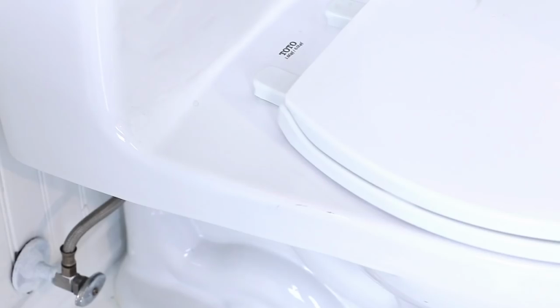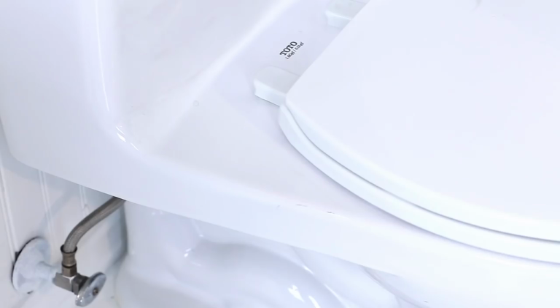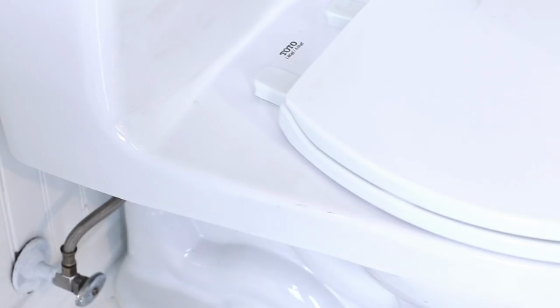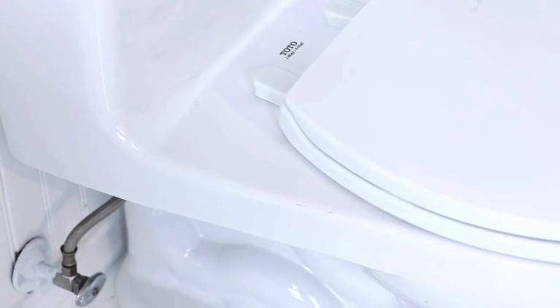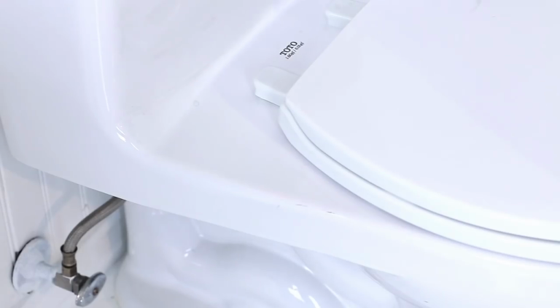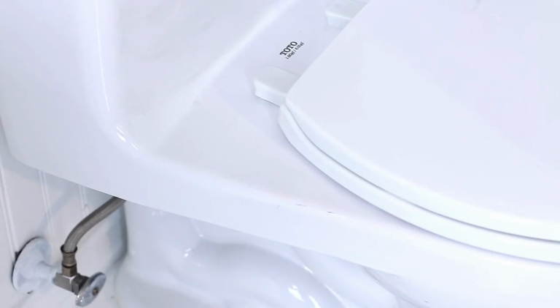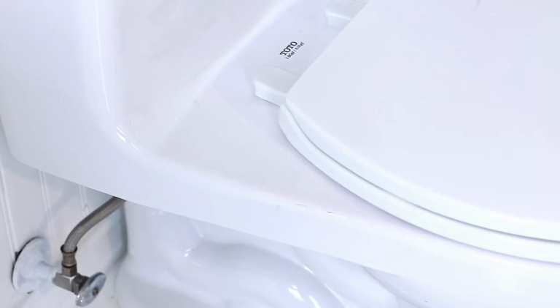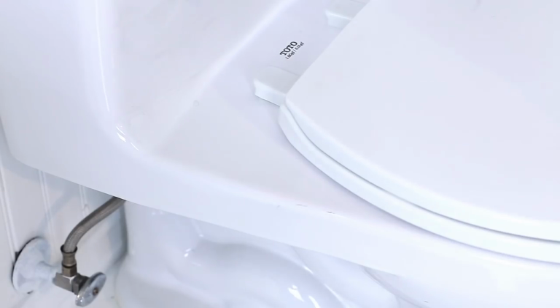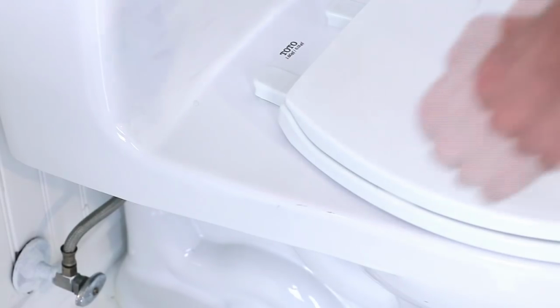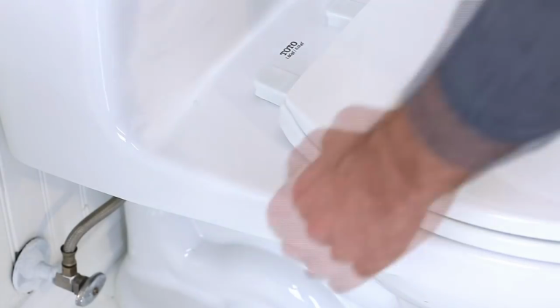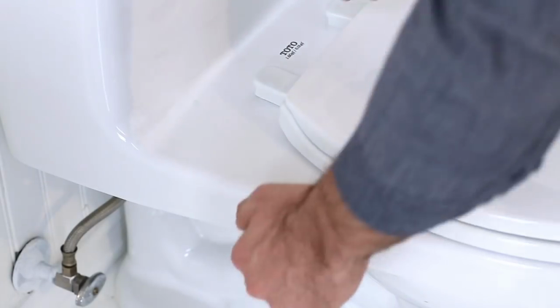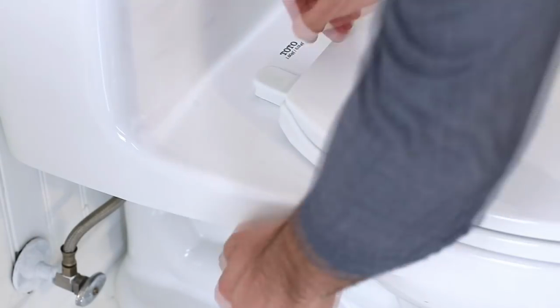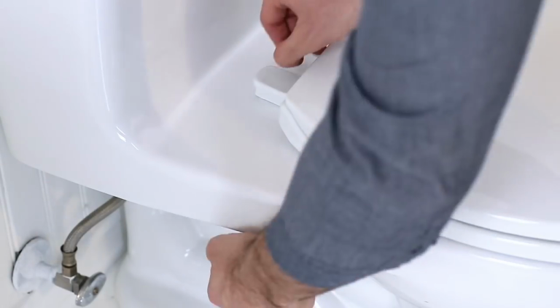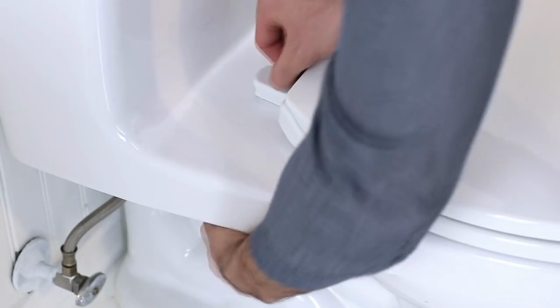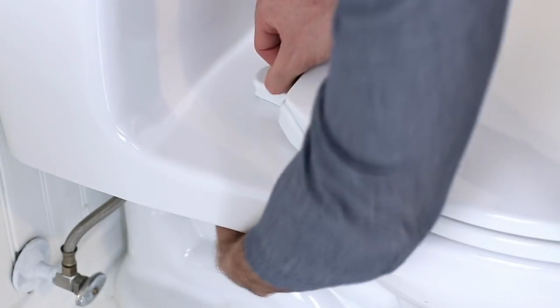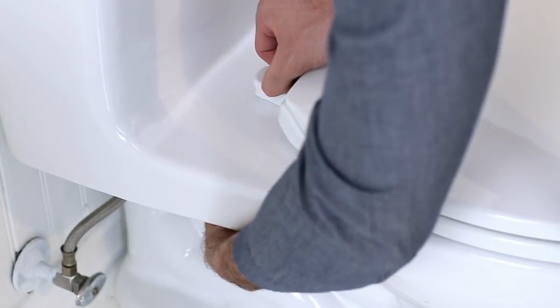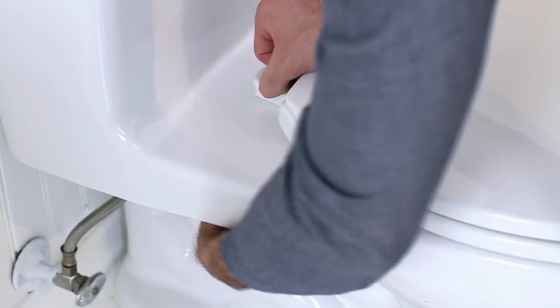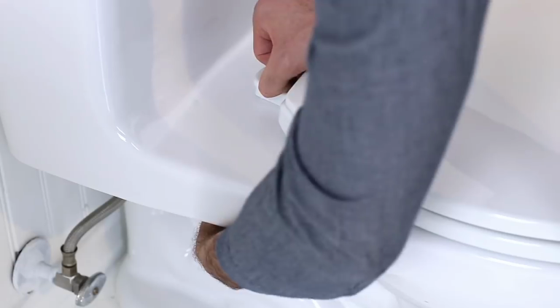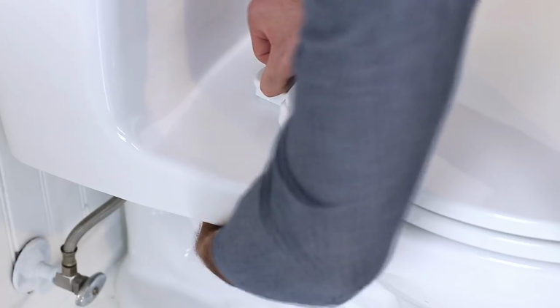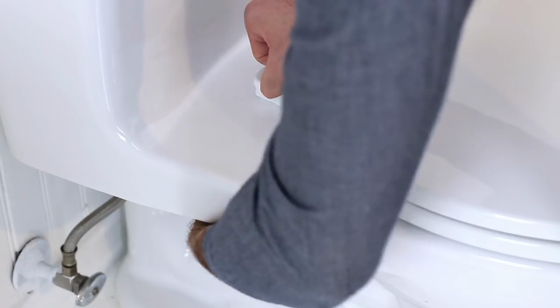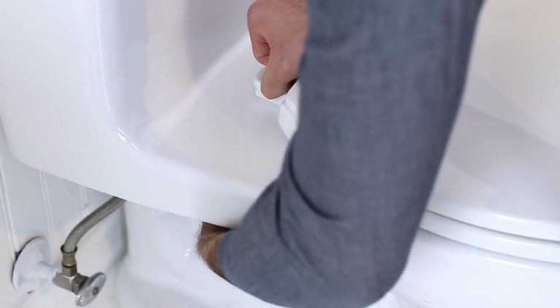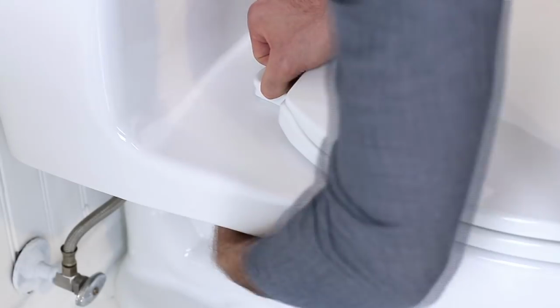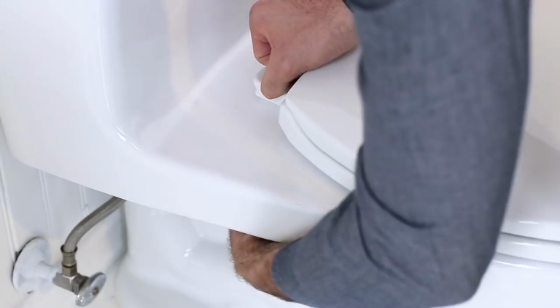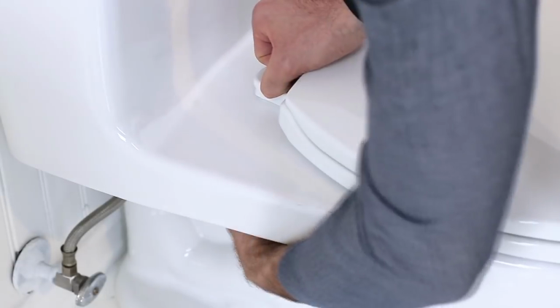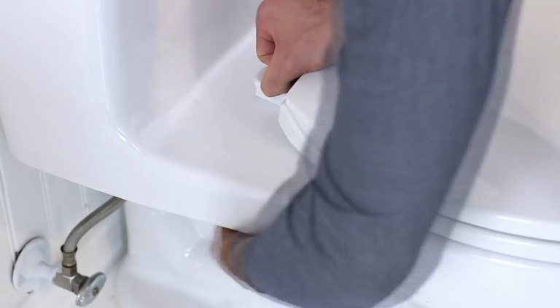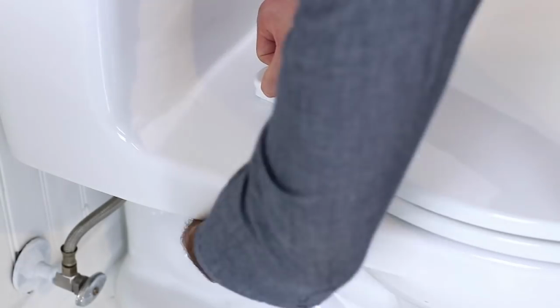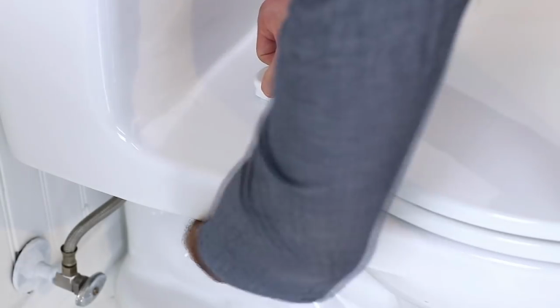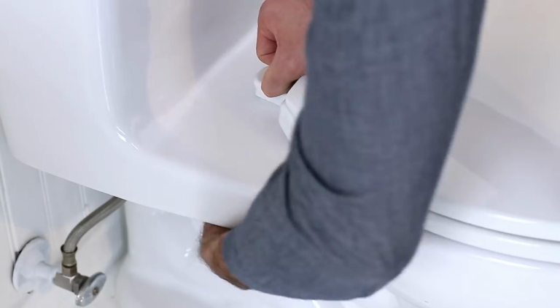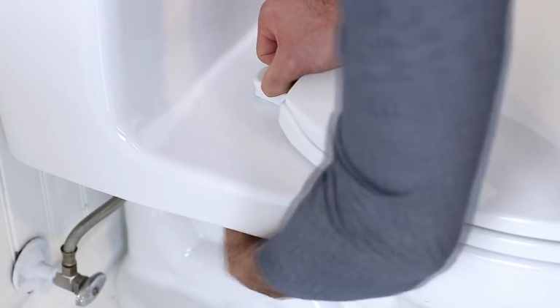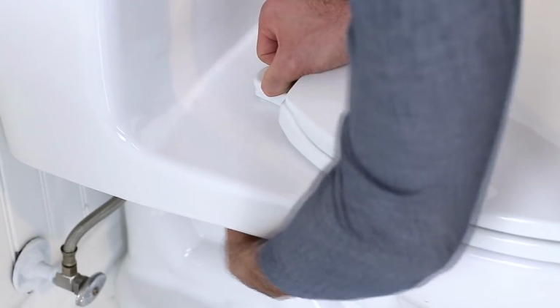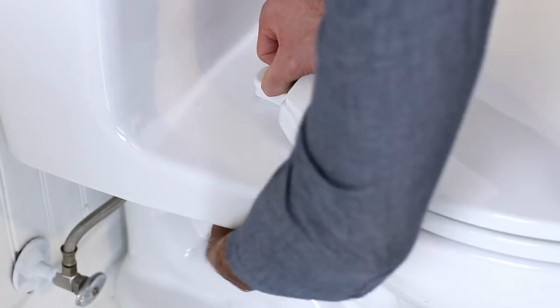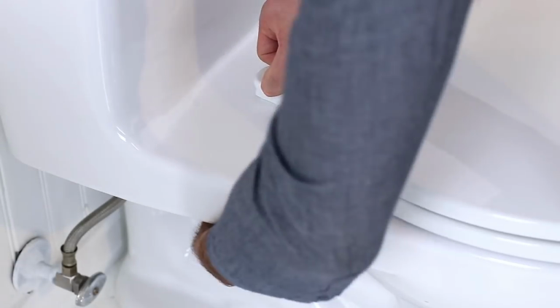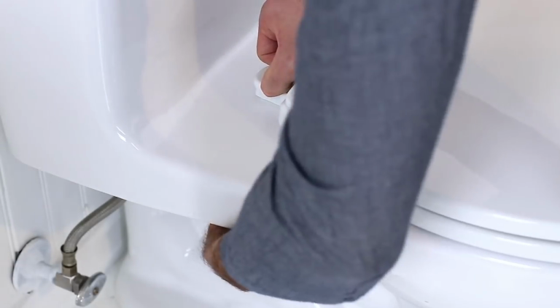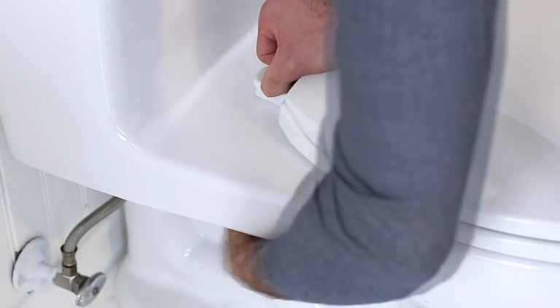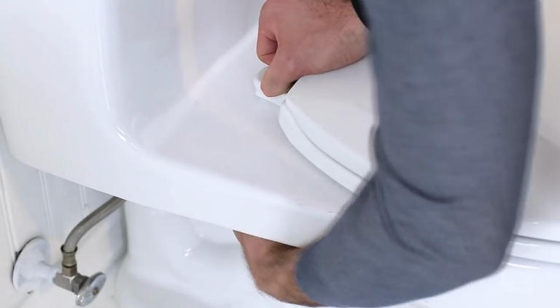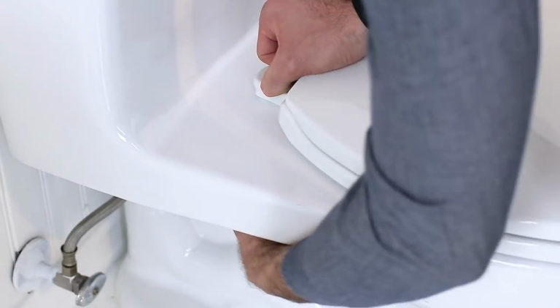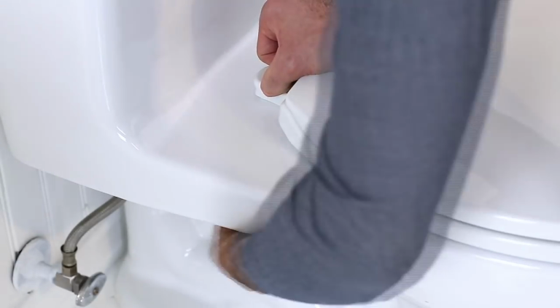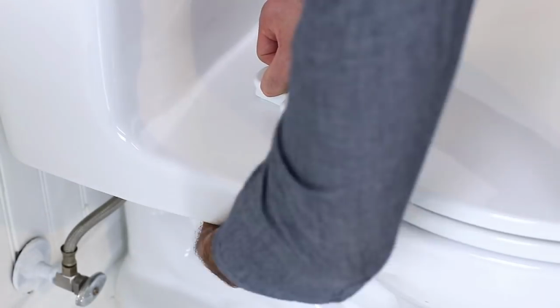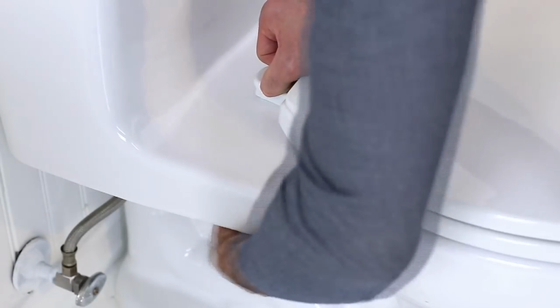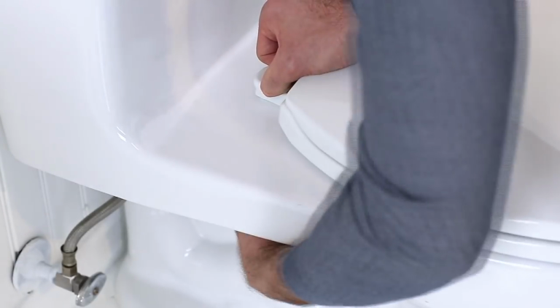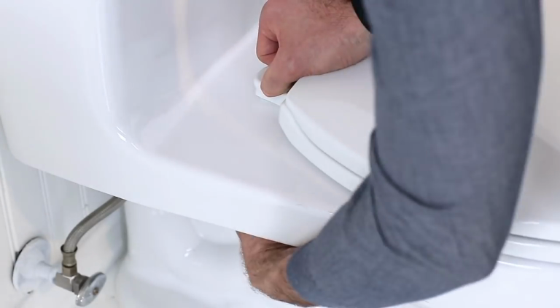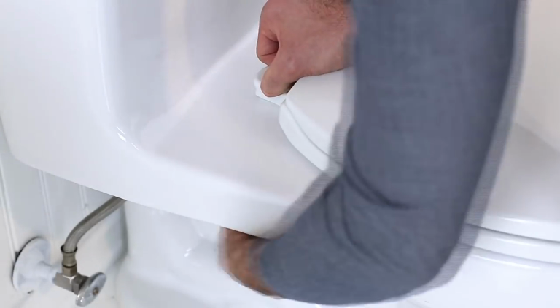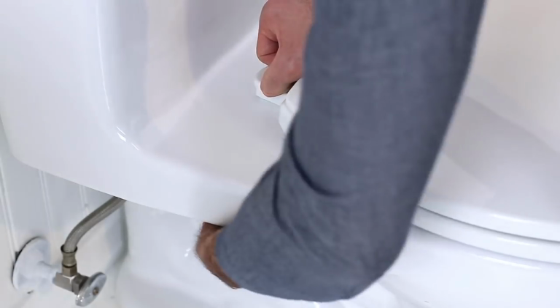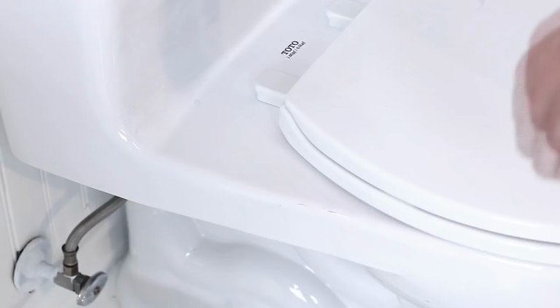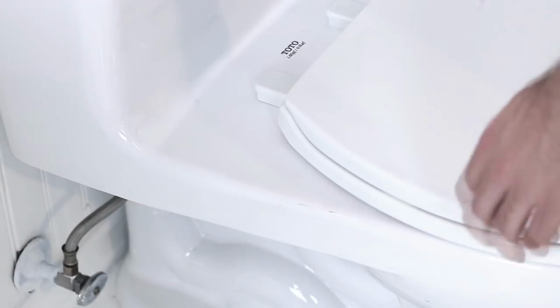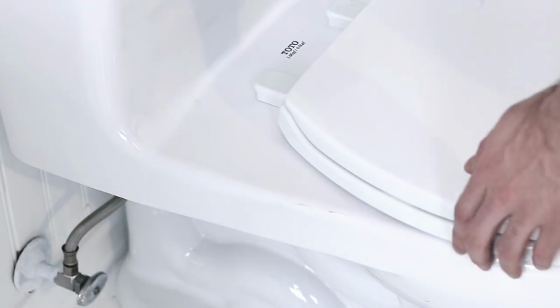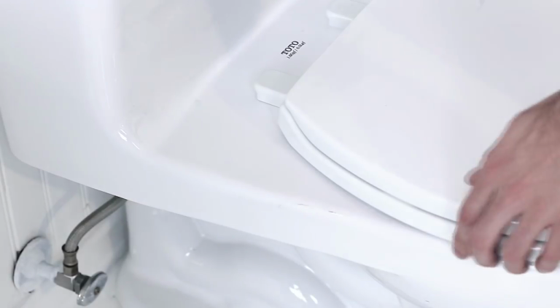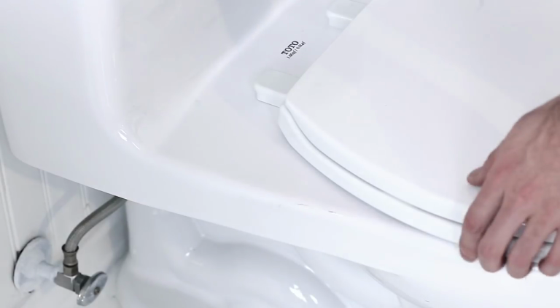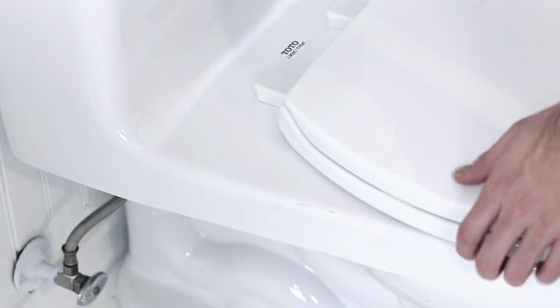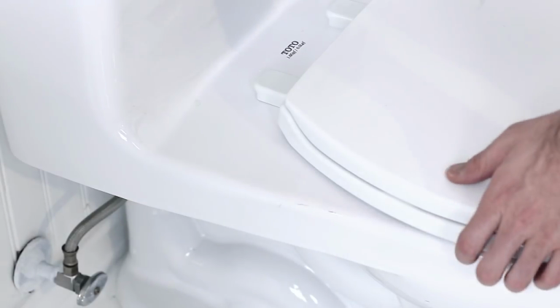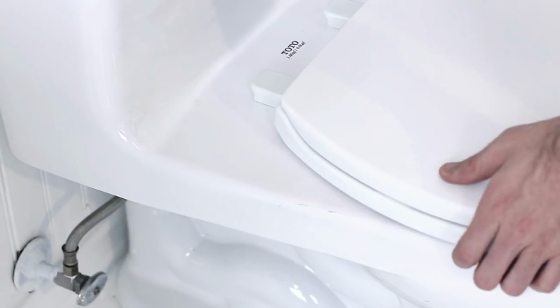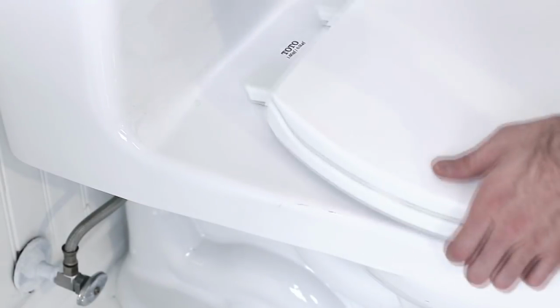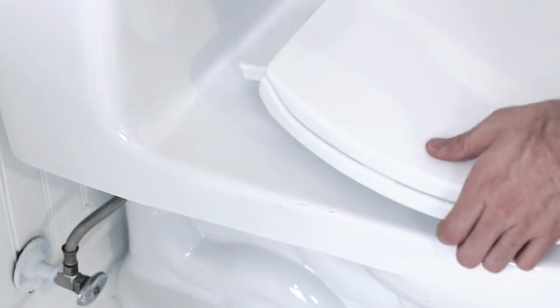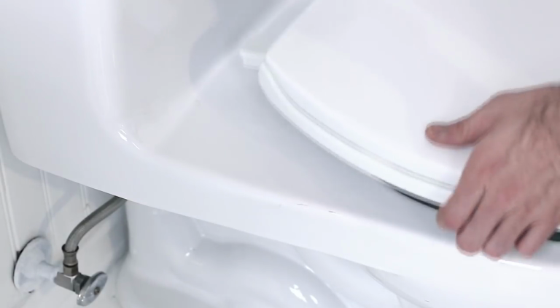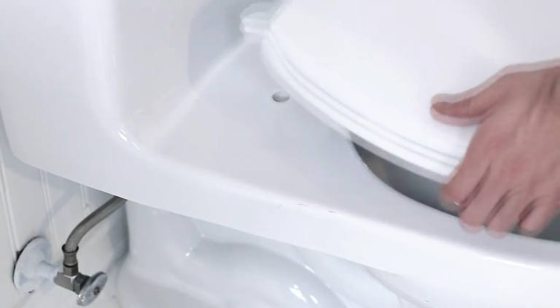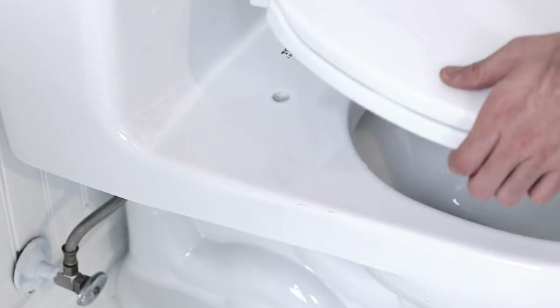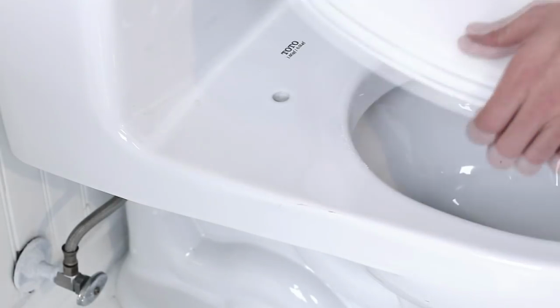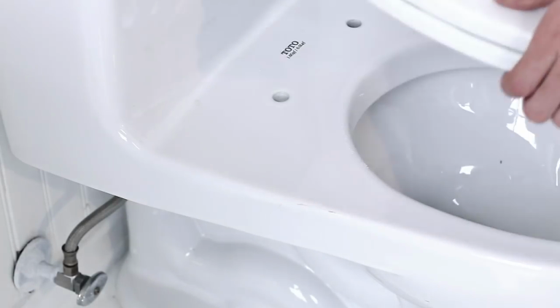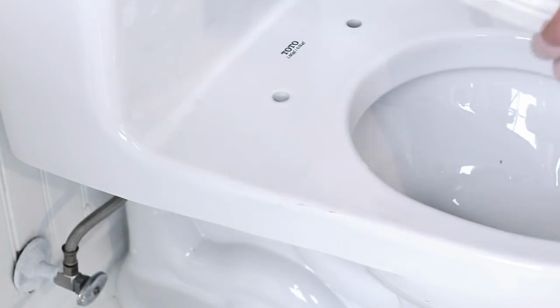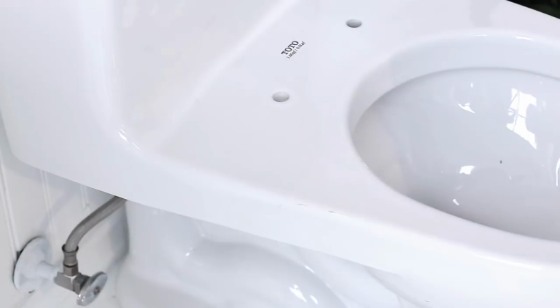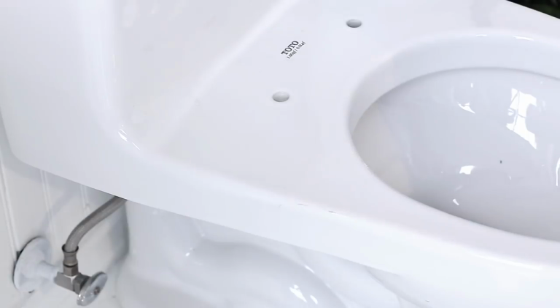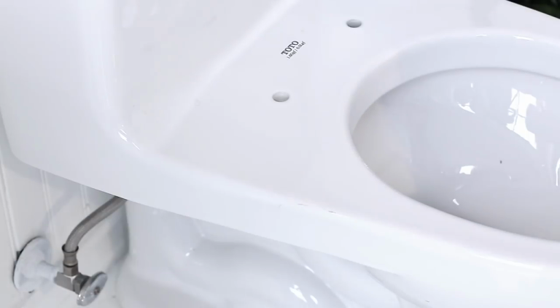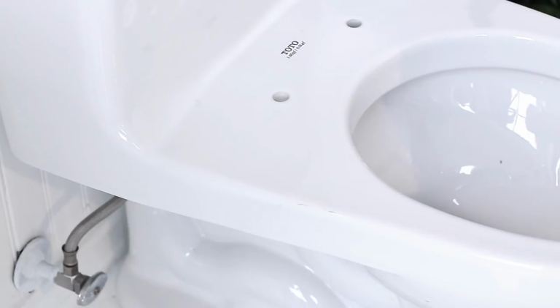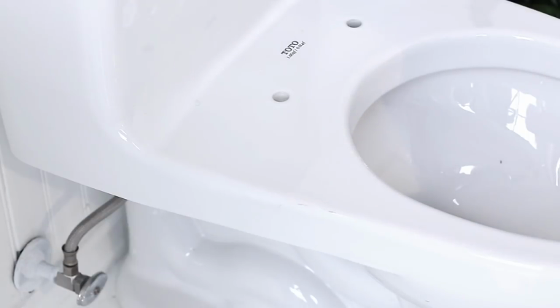Flip up the screw caps behind the seat using a flathead screwdriver if needed. Lift up the seat and set it aside.